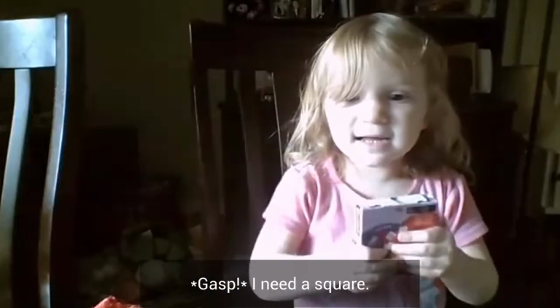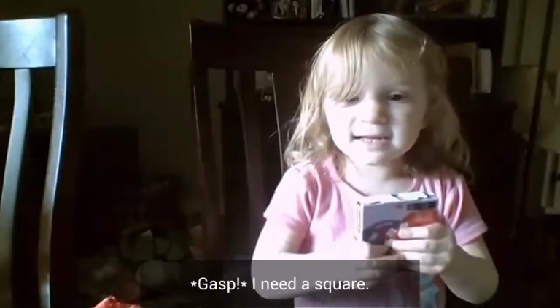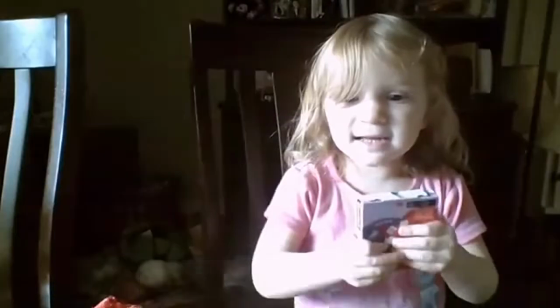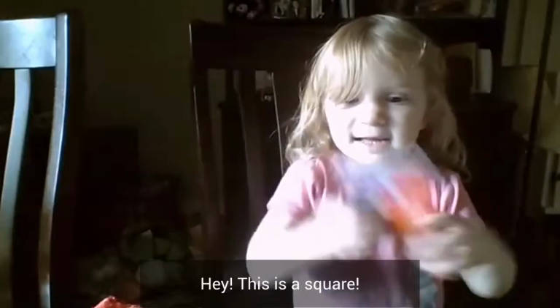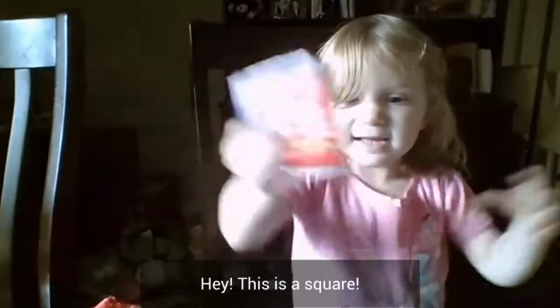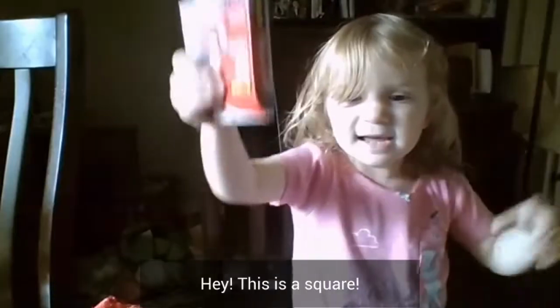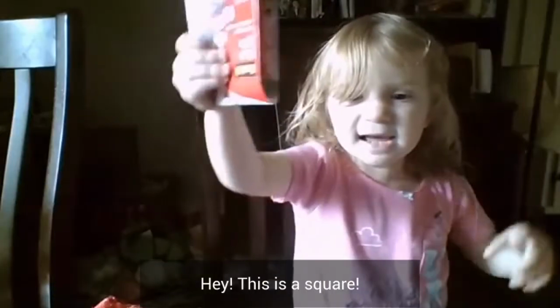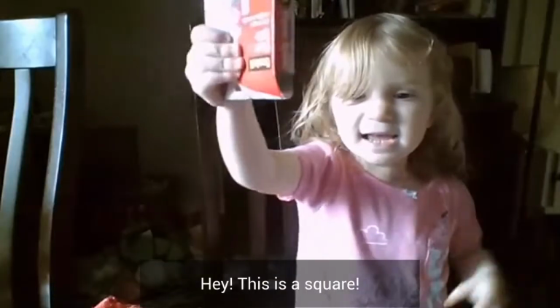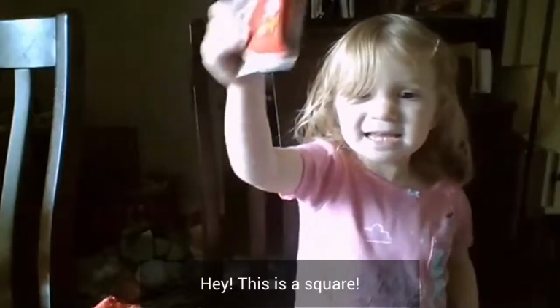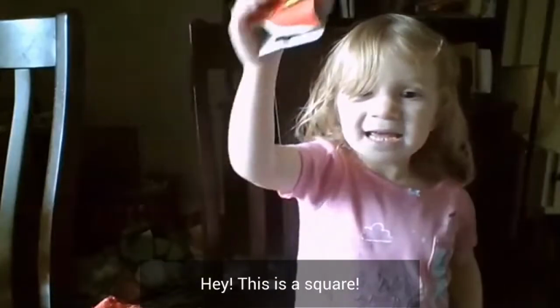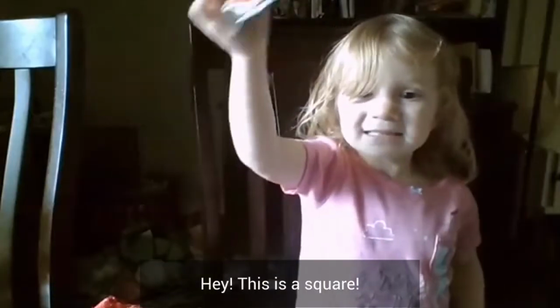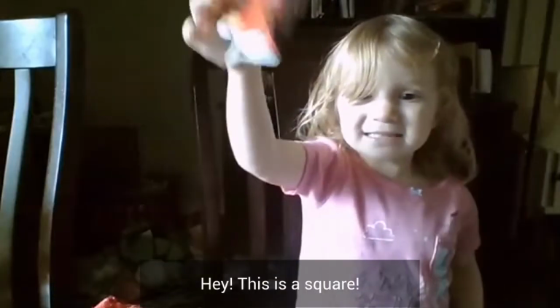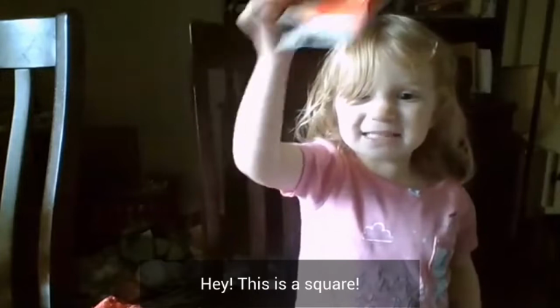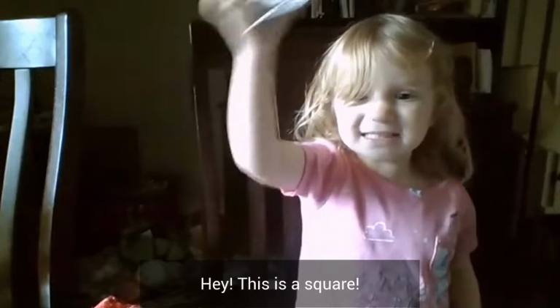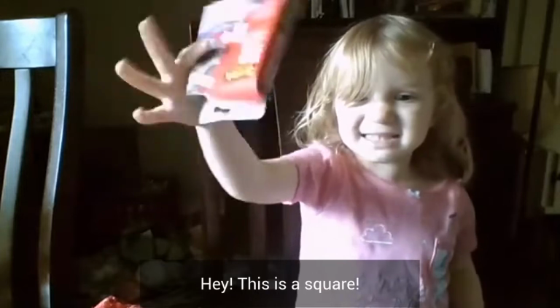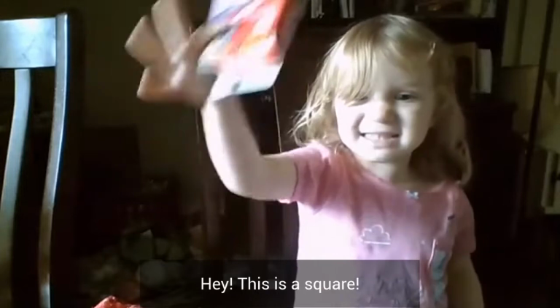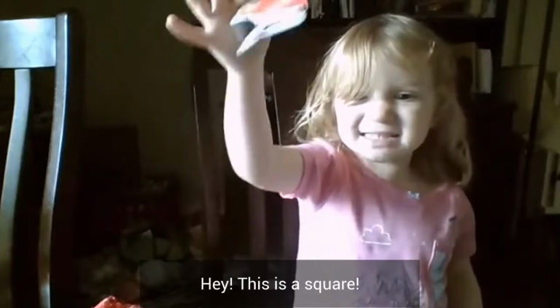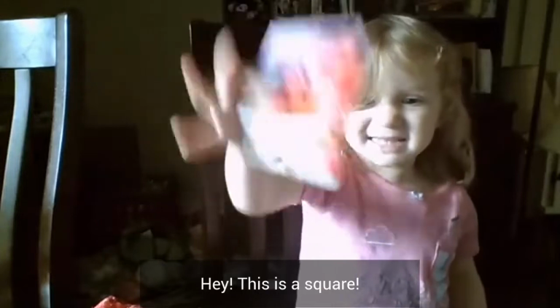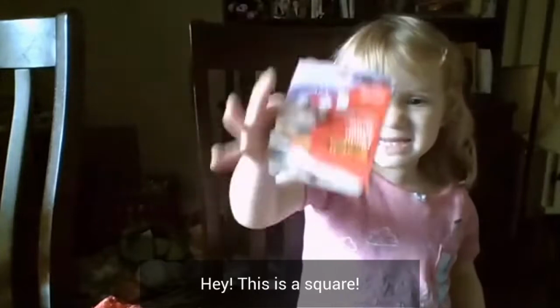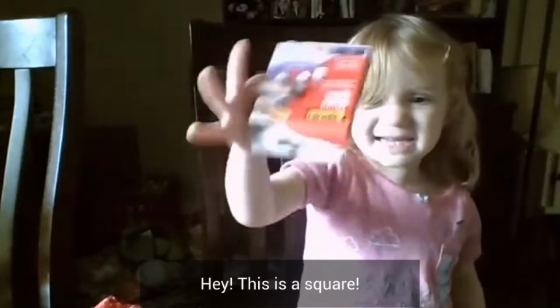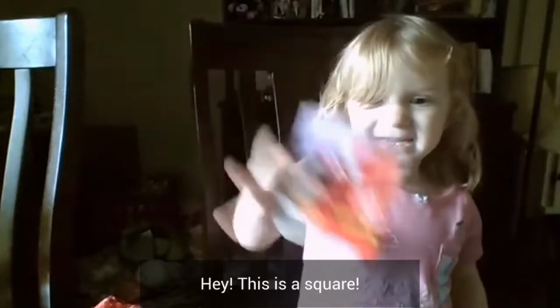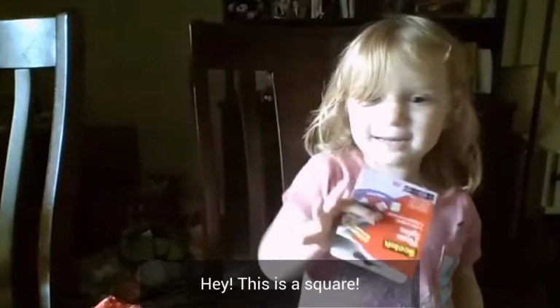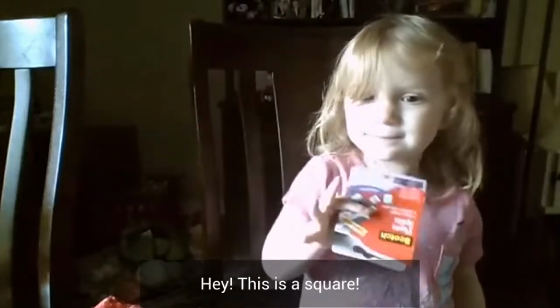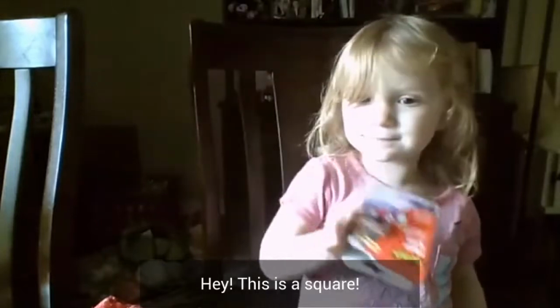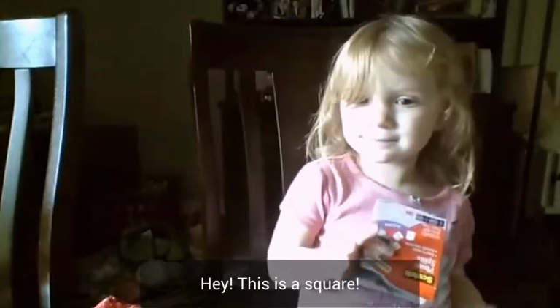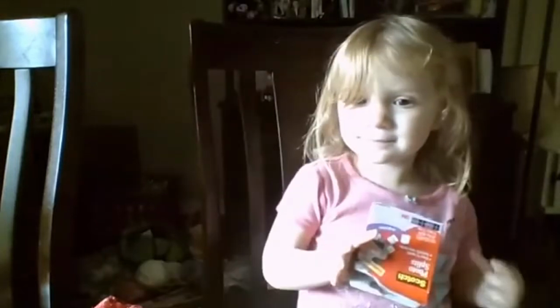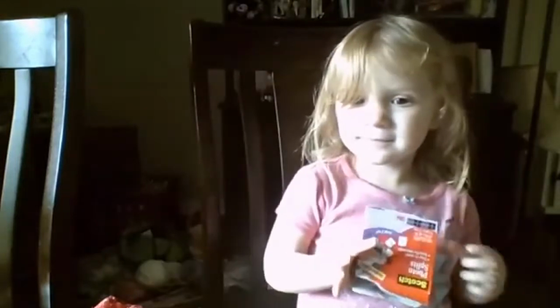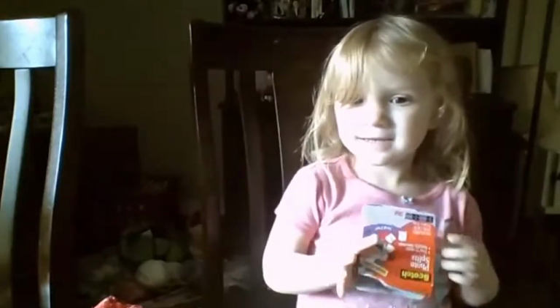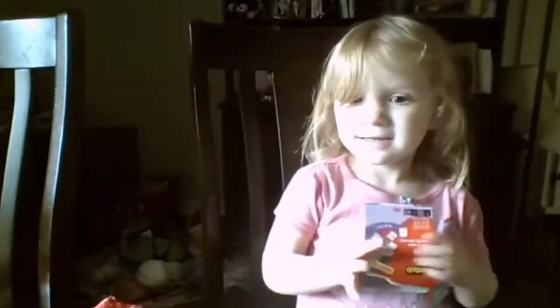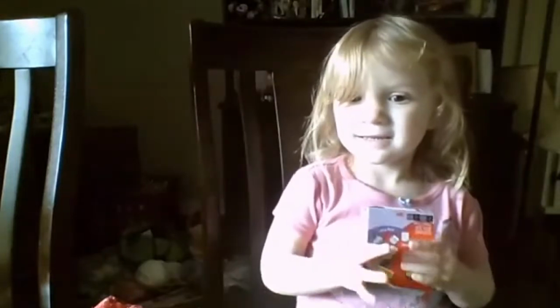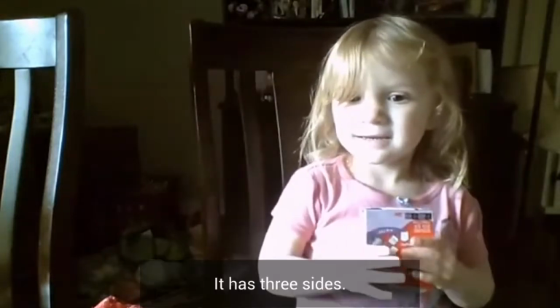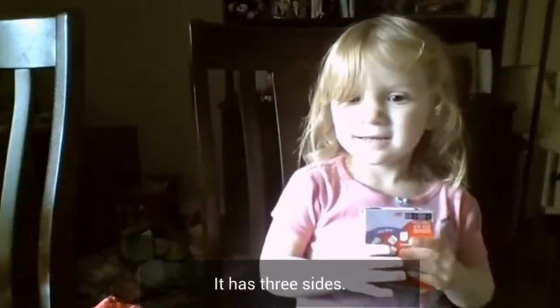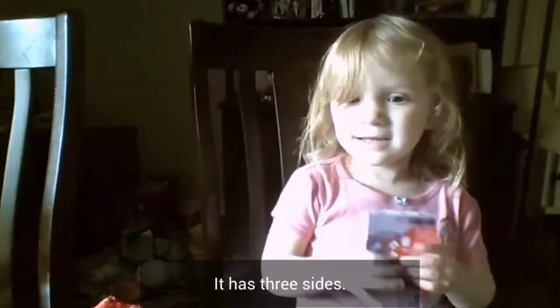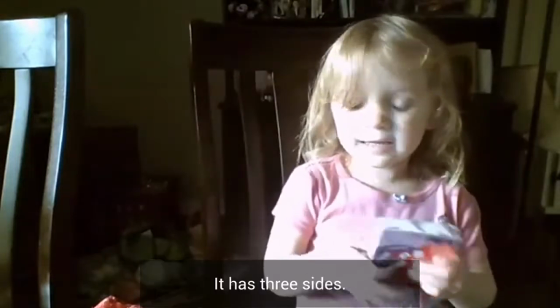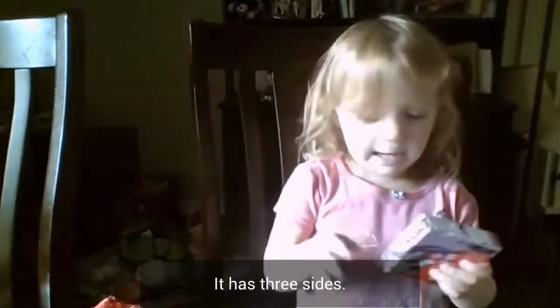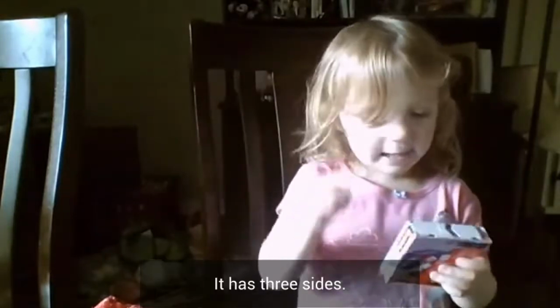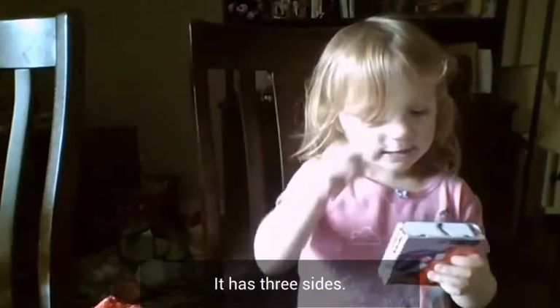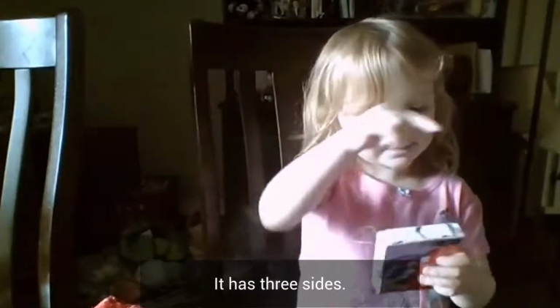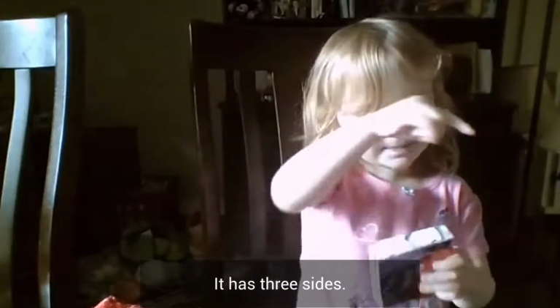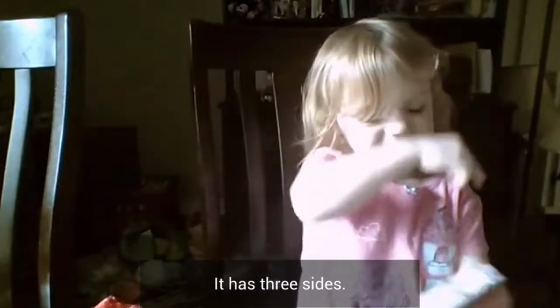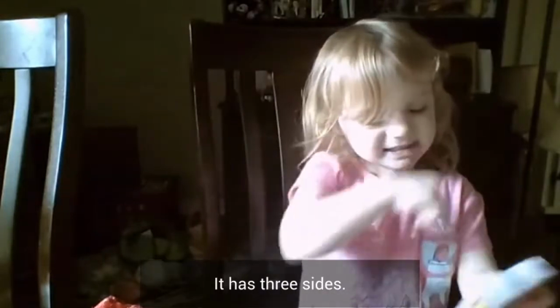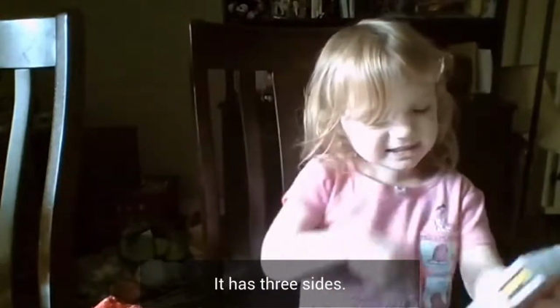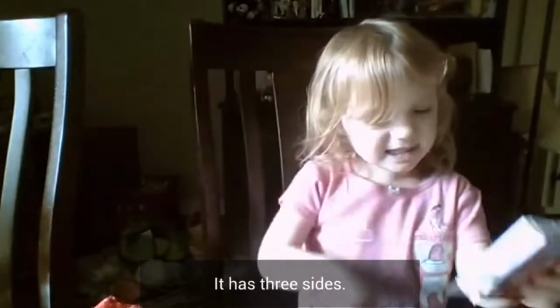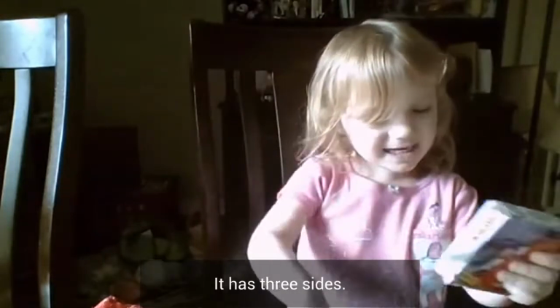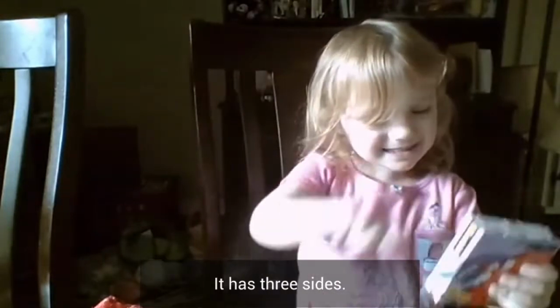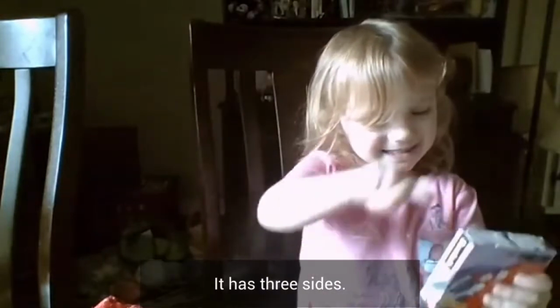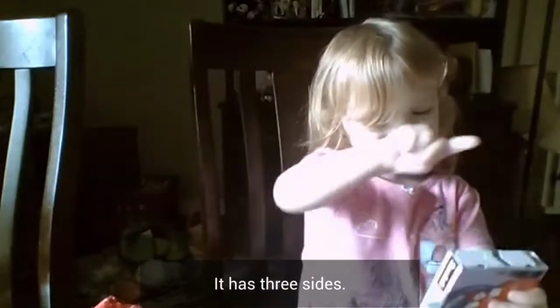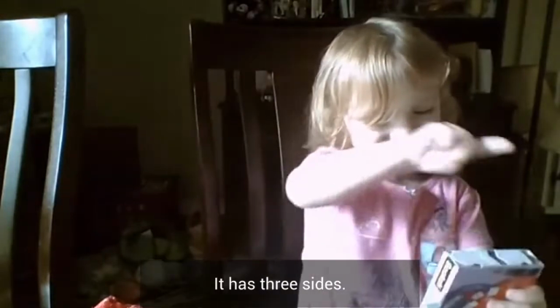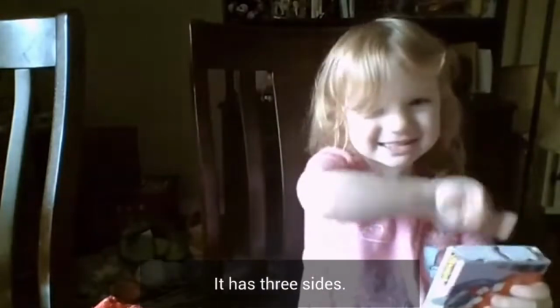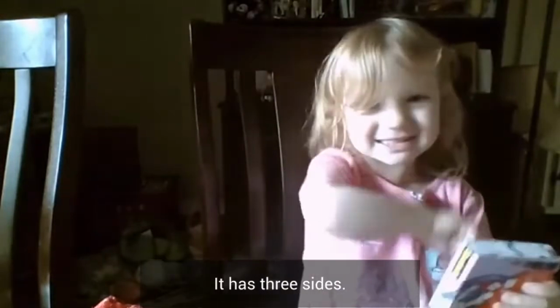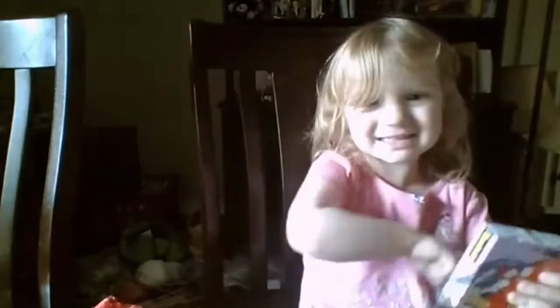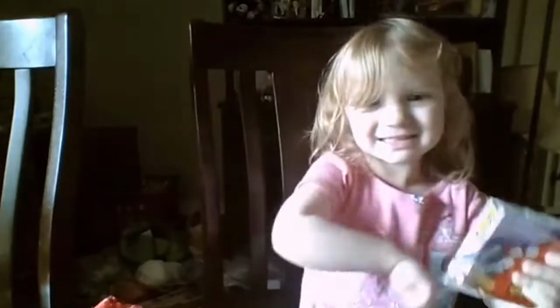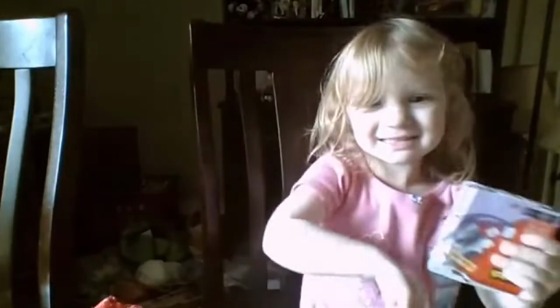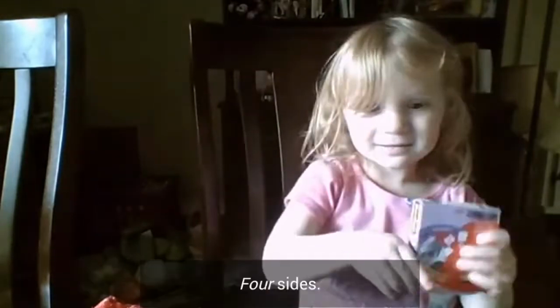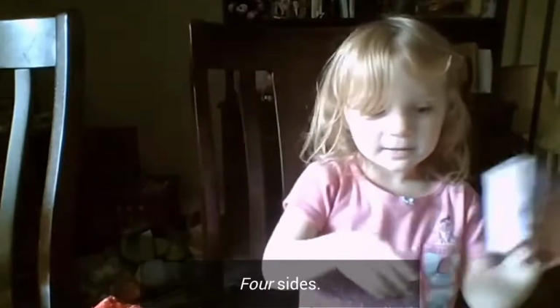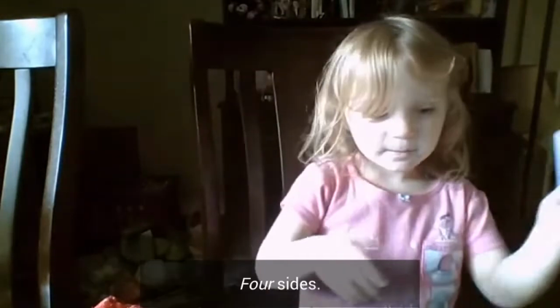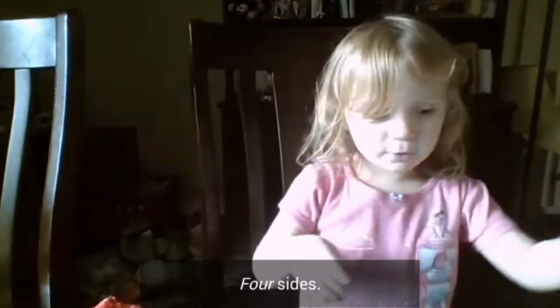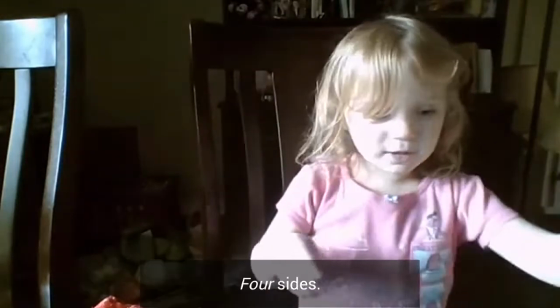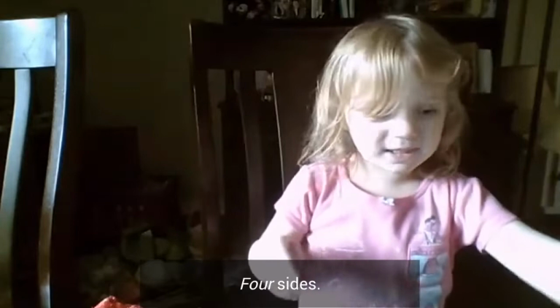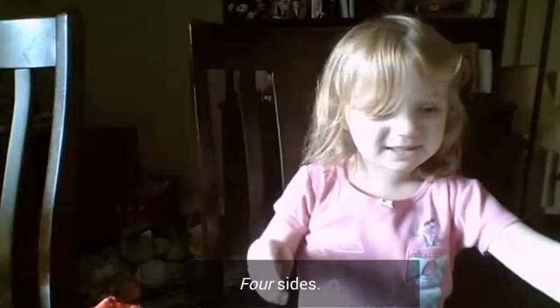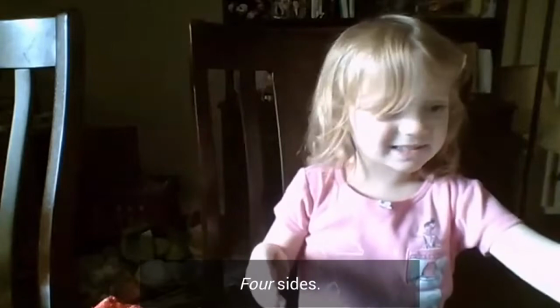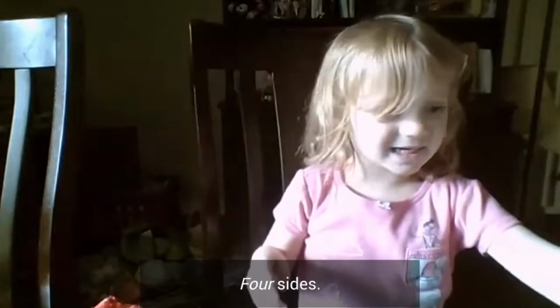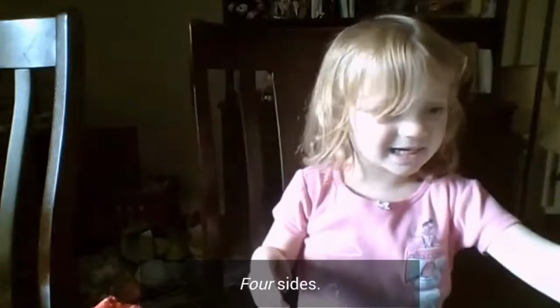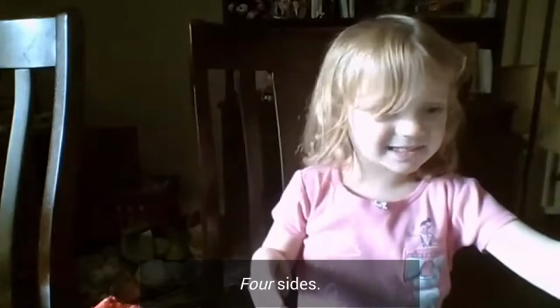Hey, this is the can. It has peach sides. White sides.